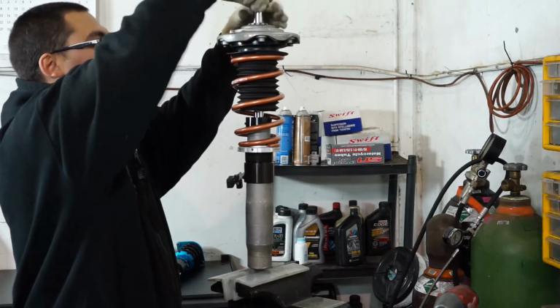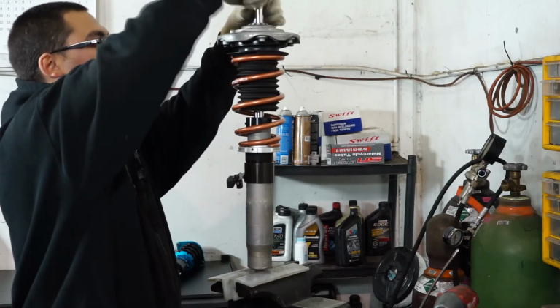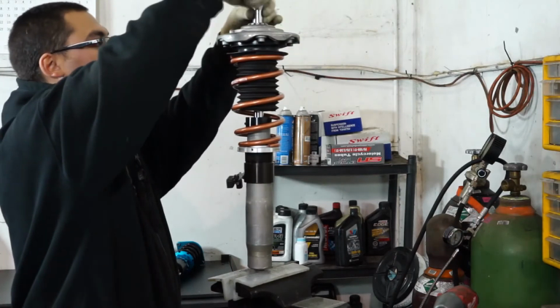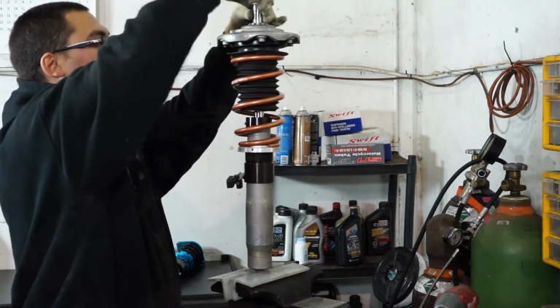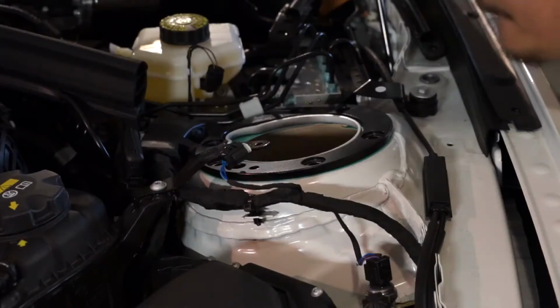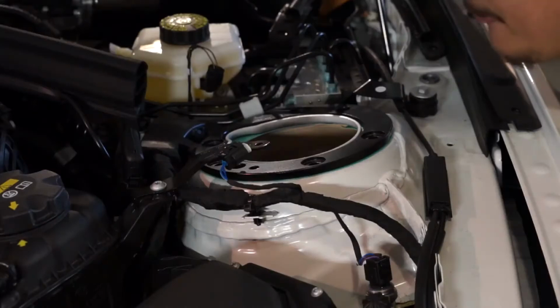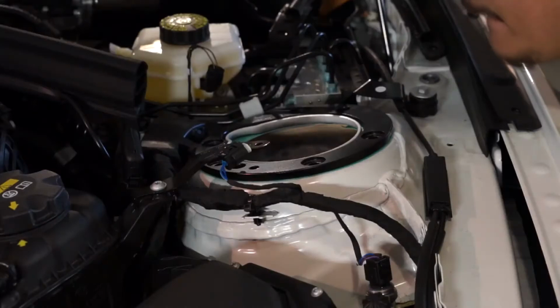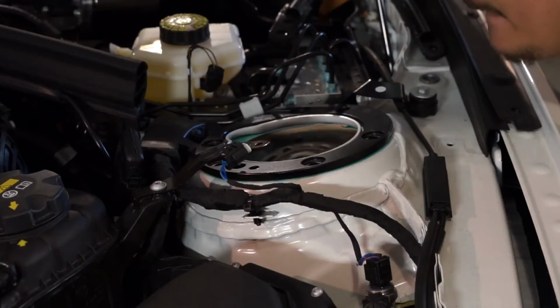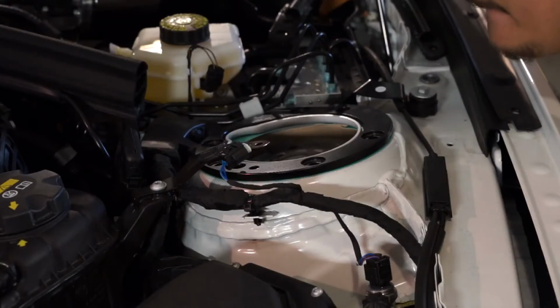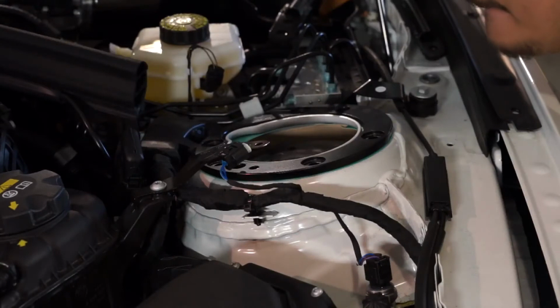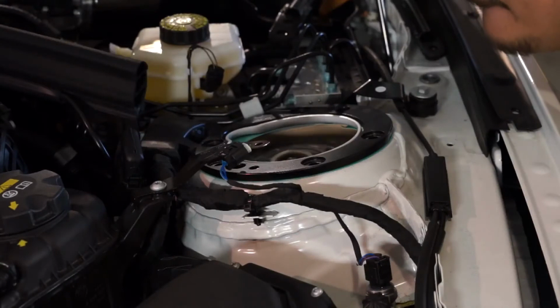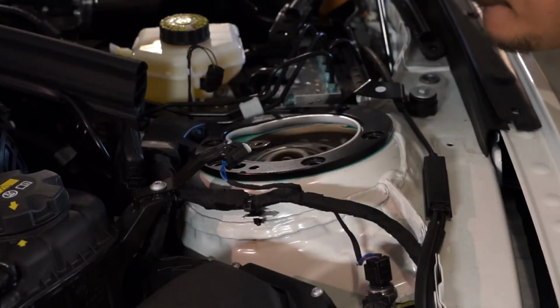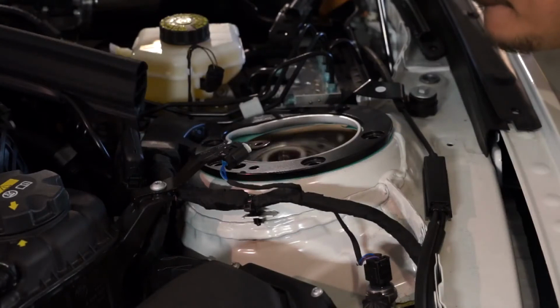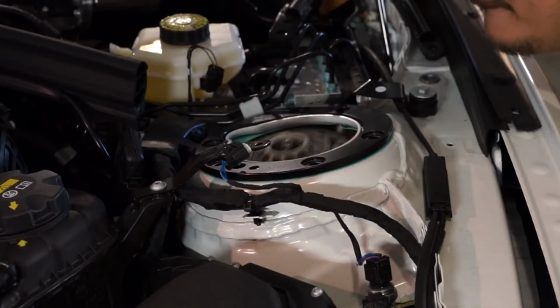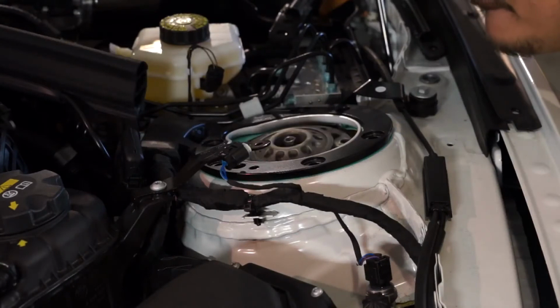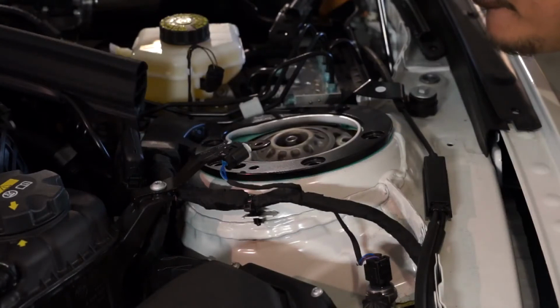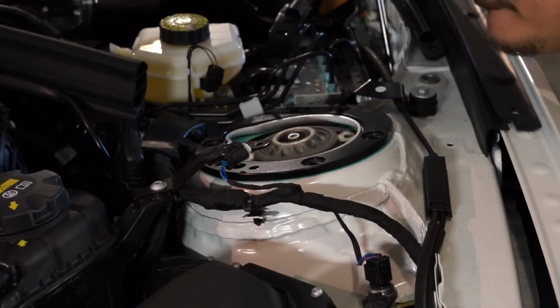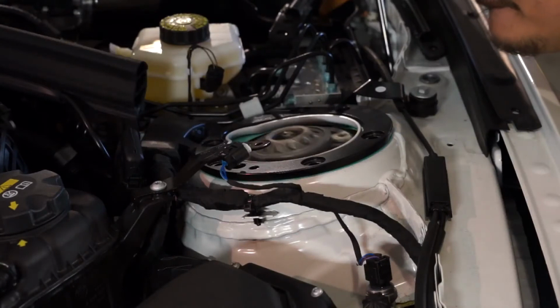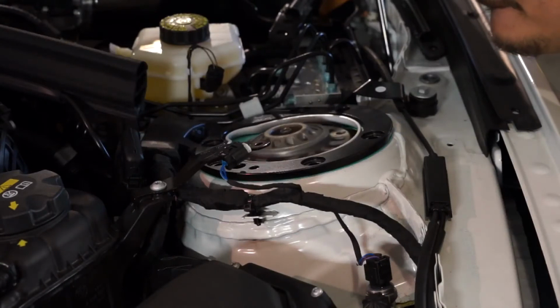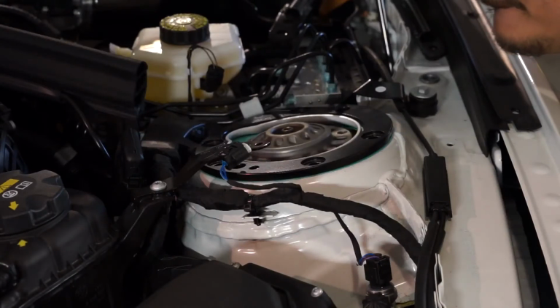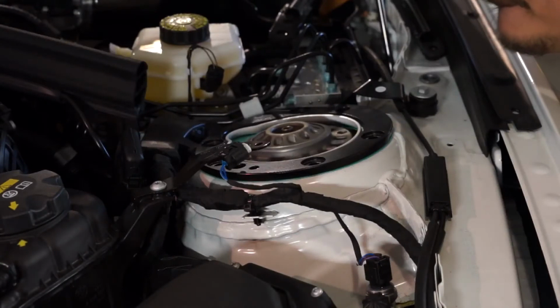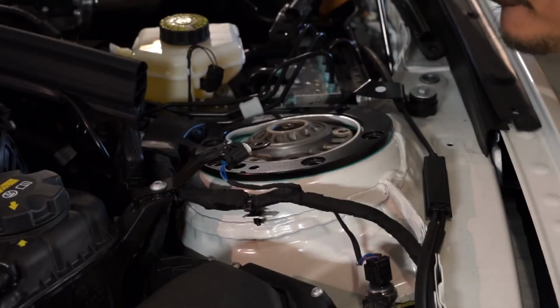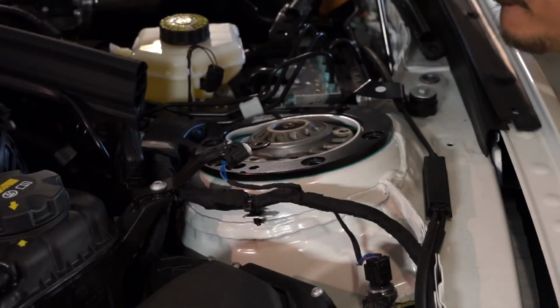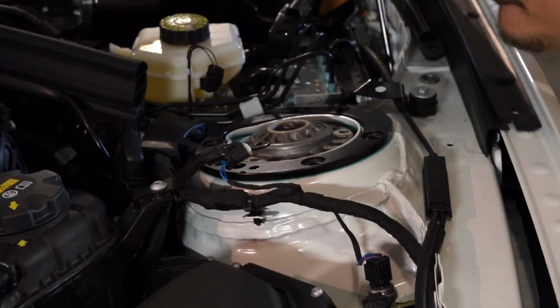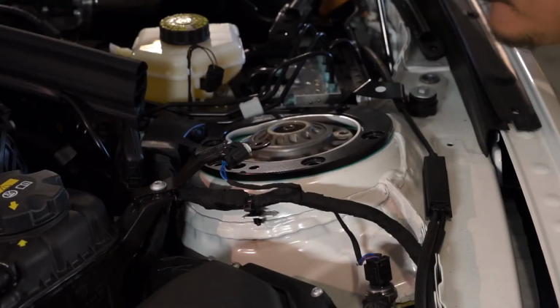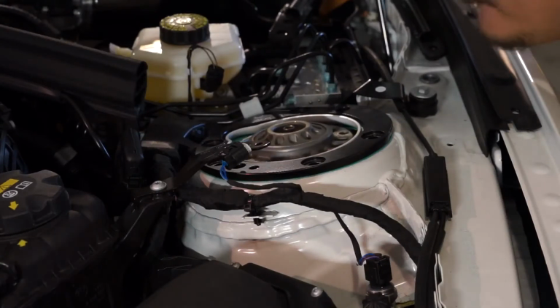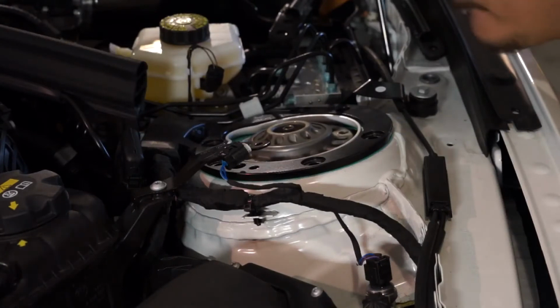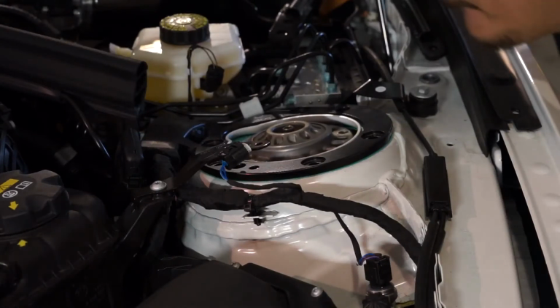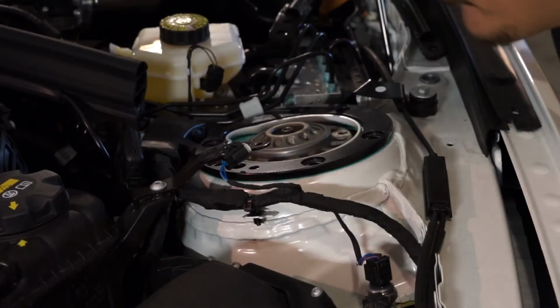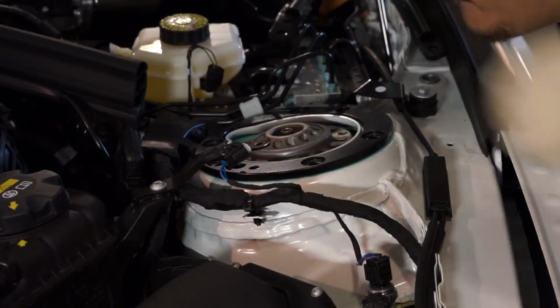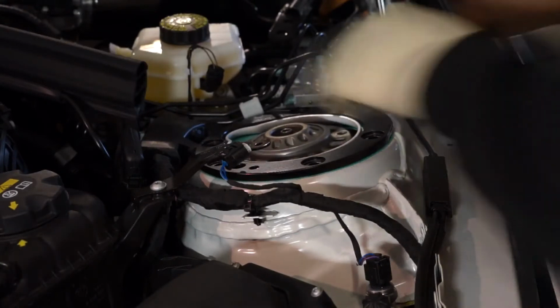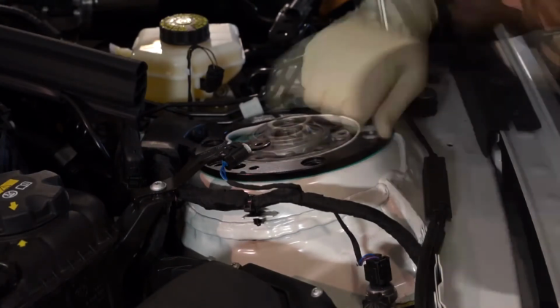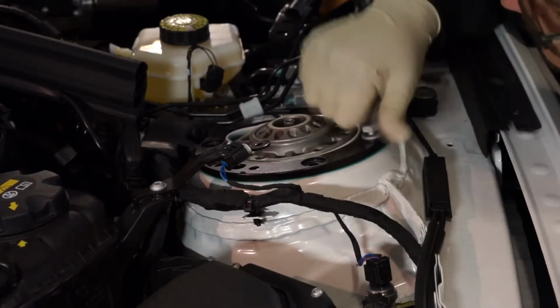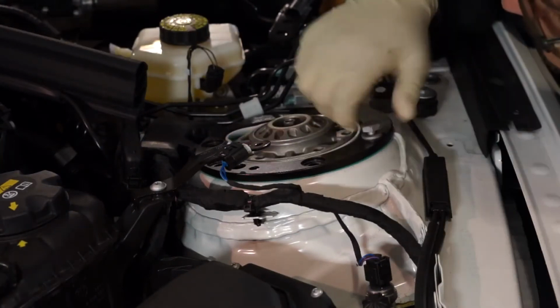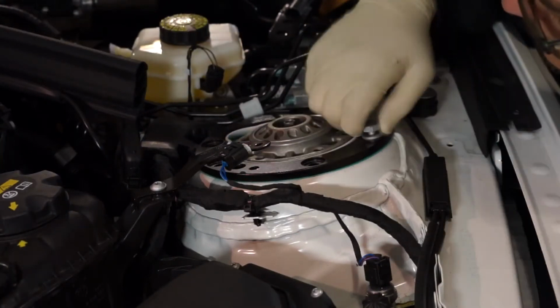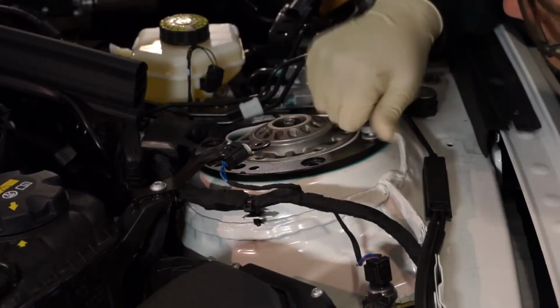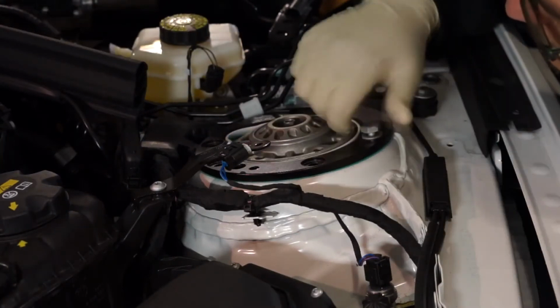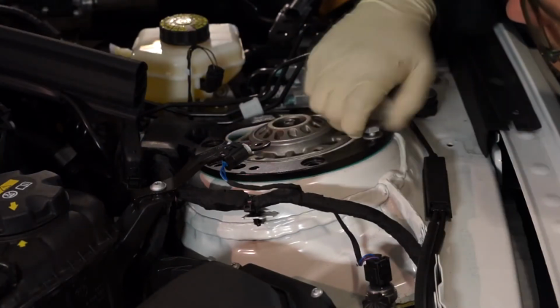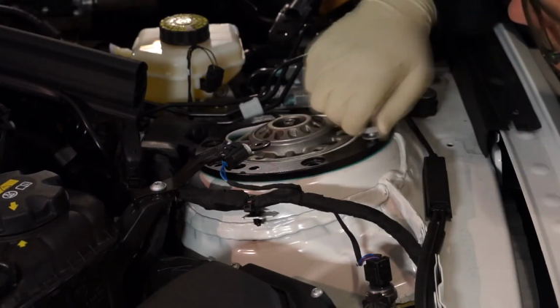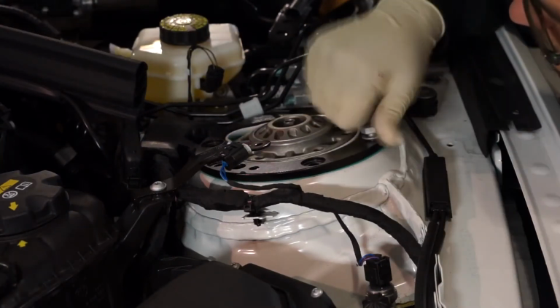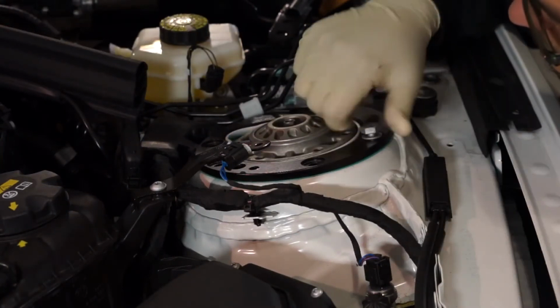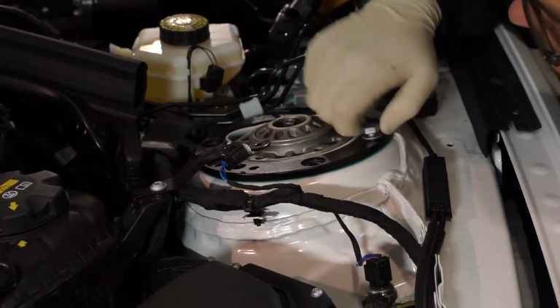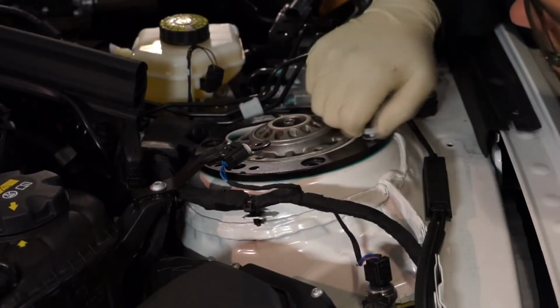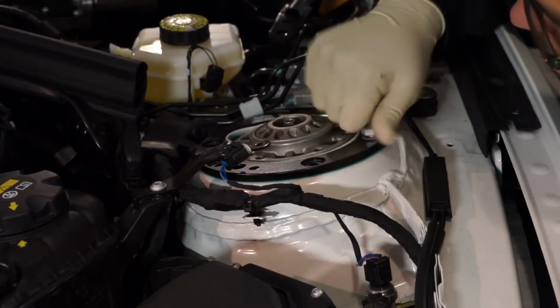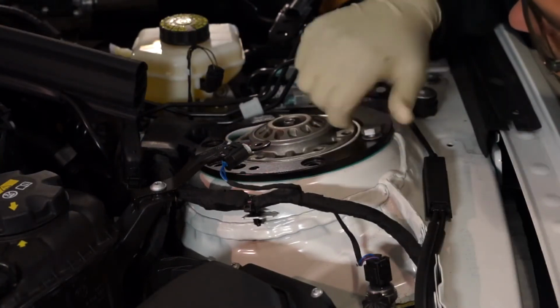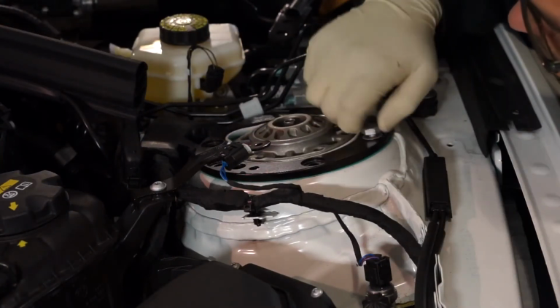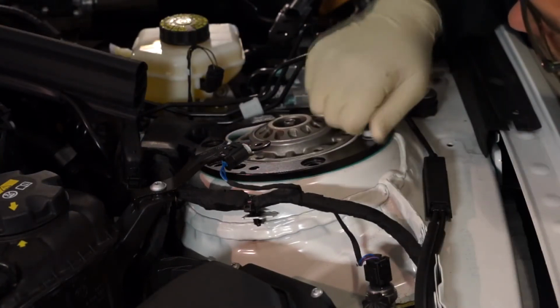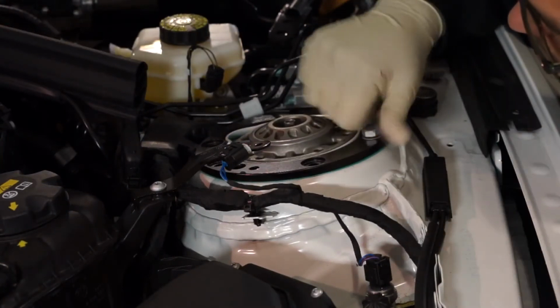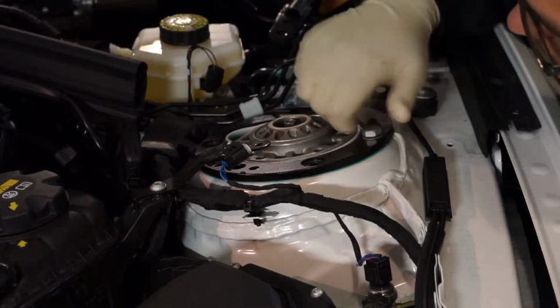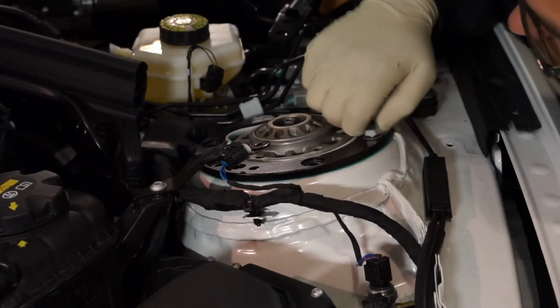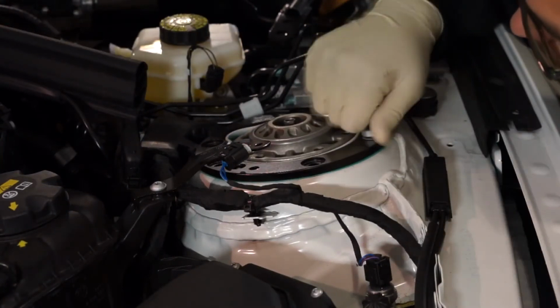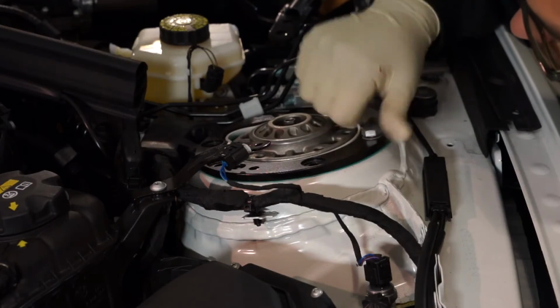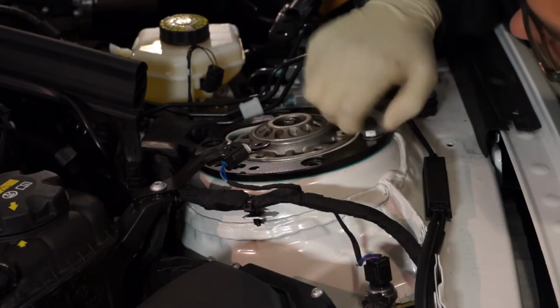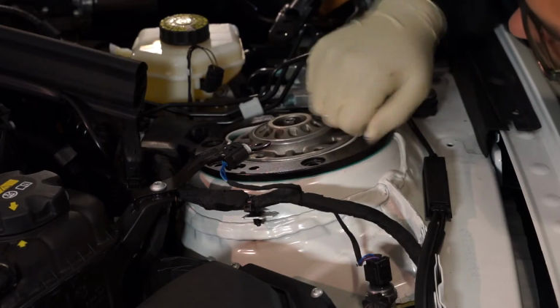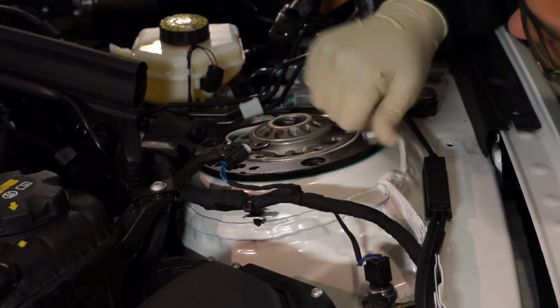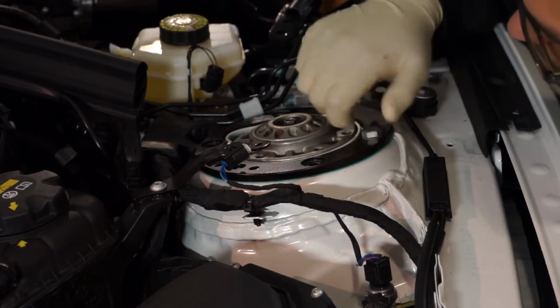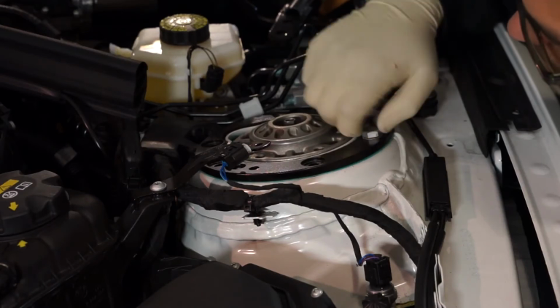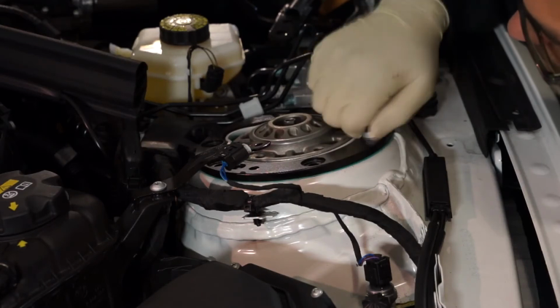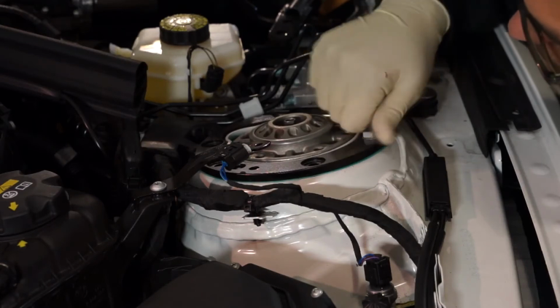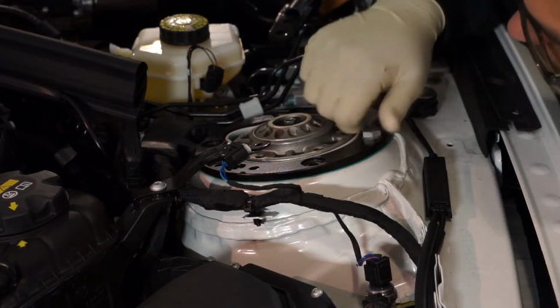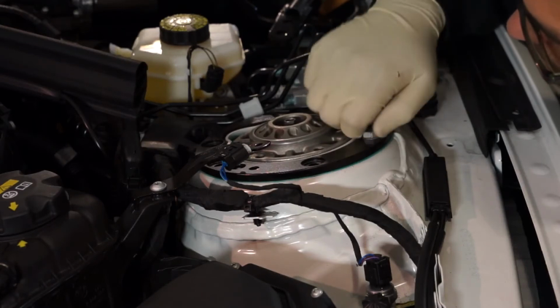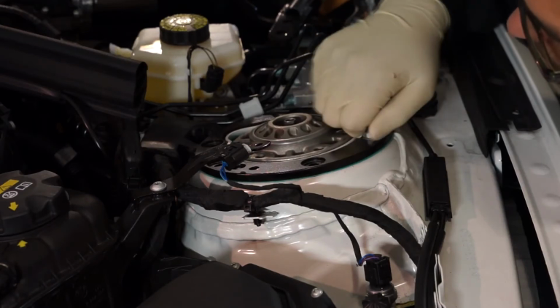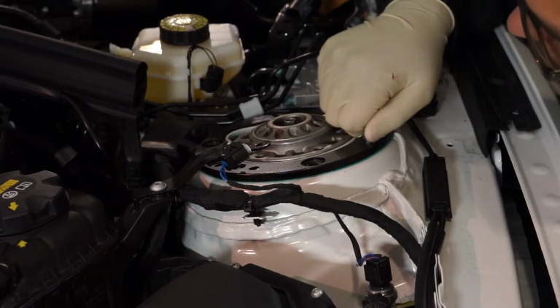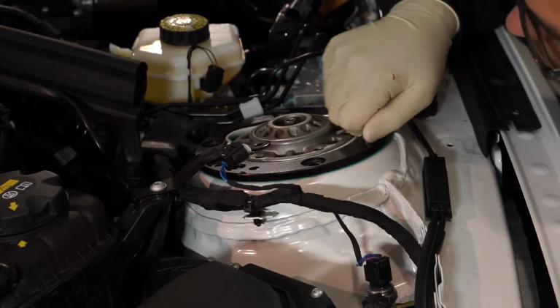After the strut is reassembled, simply reattach all connectors, nuts, and bolts in the reverse order to secure the strut back in.